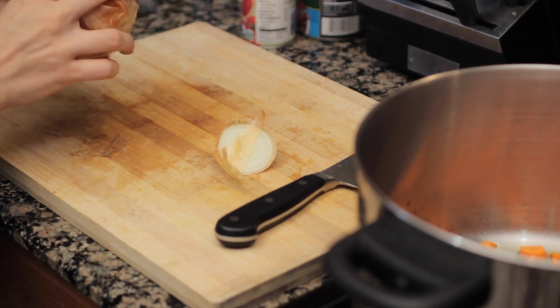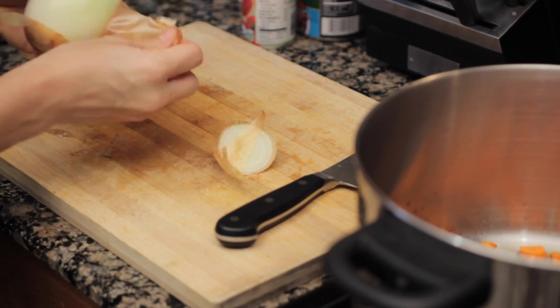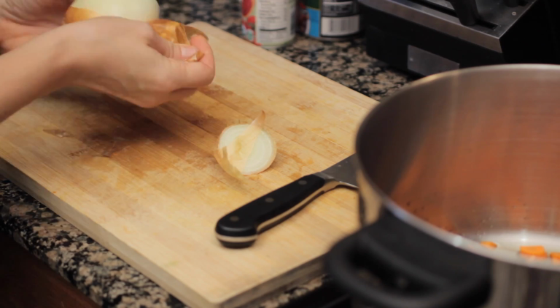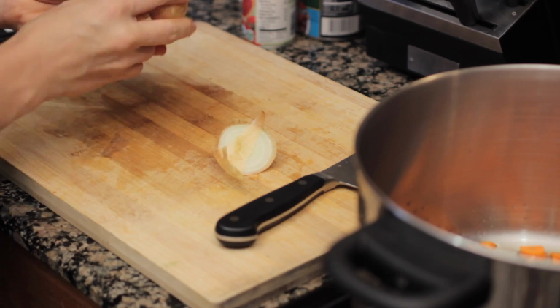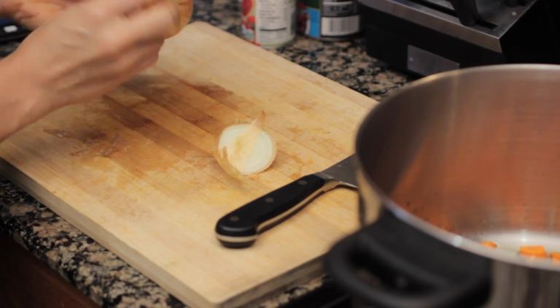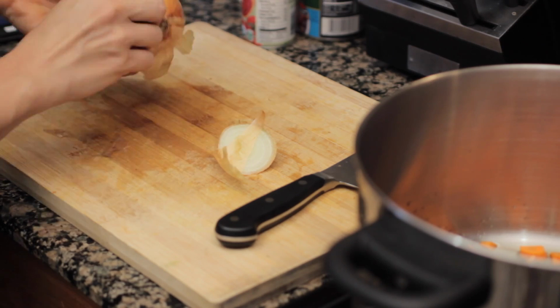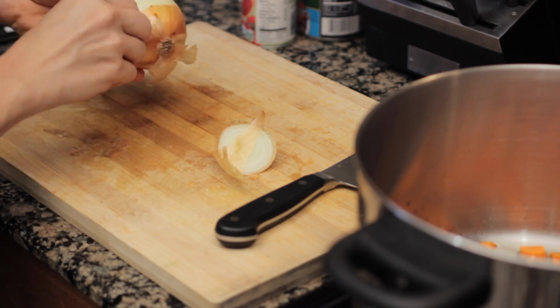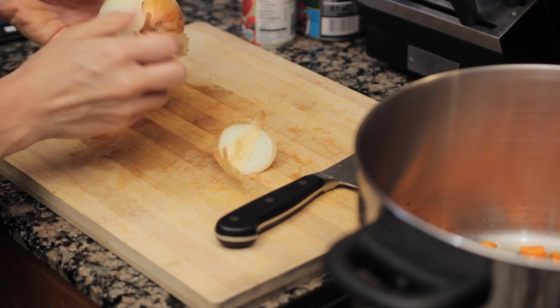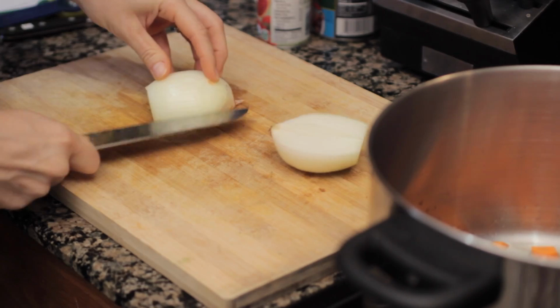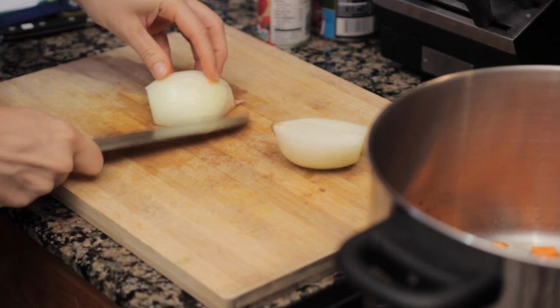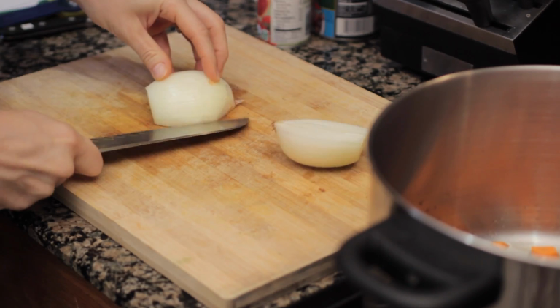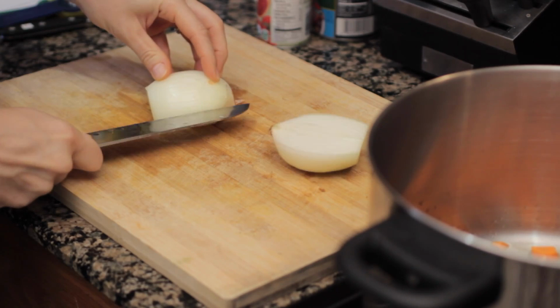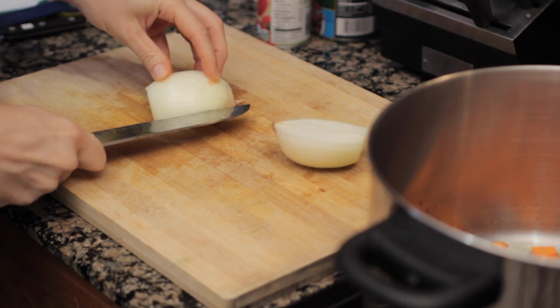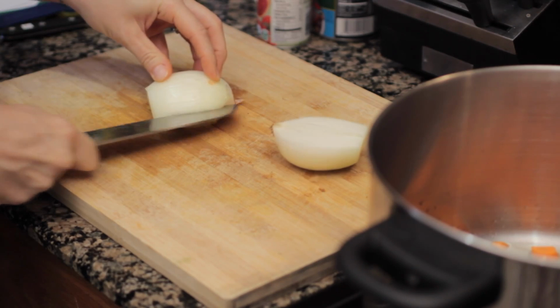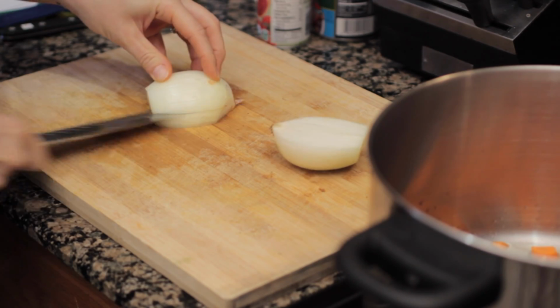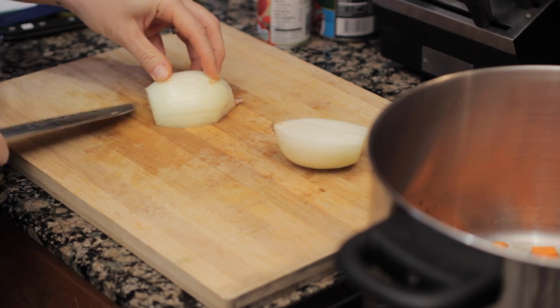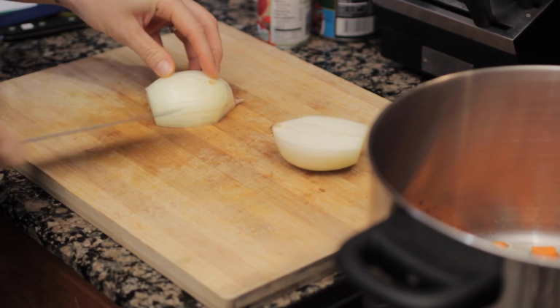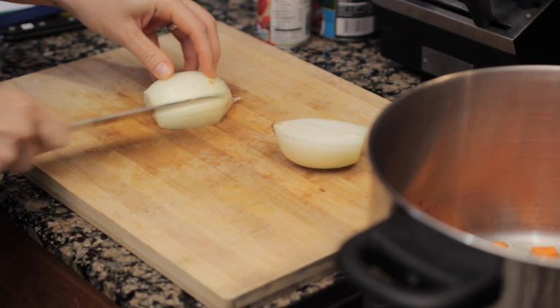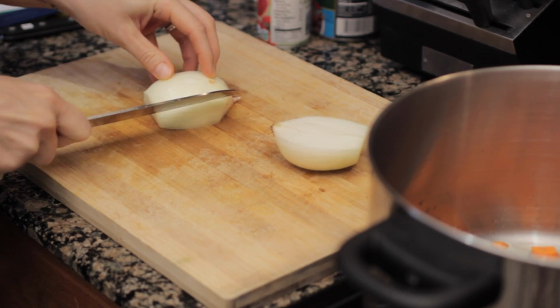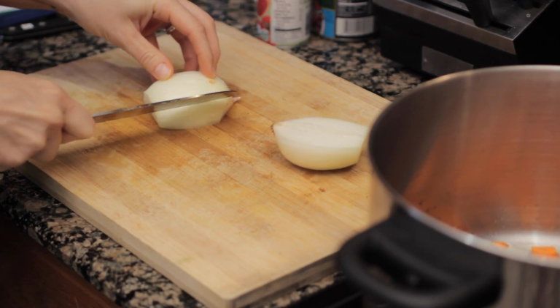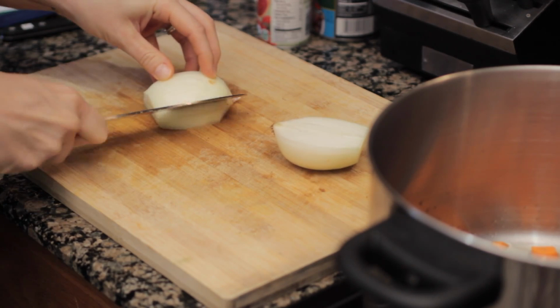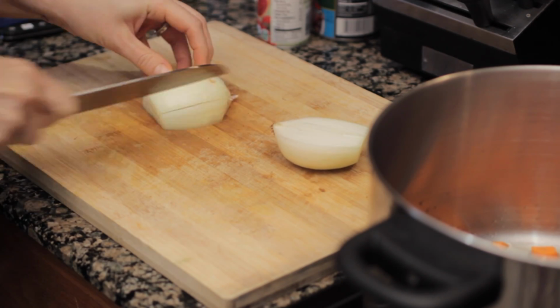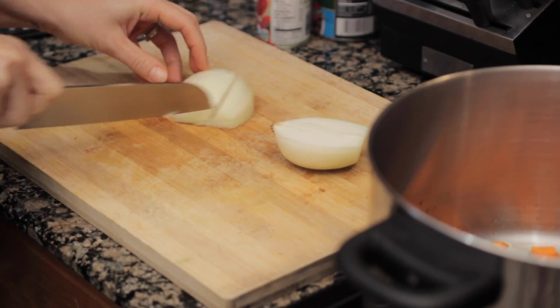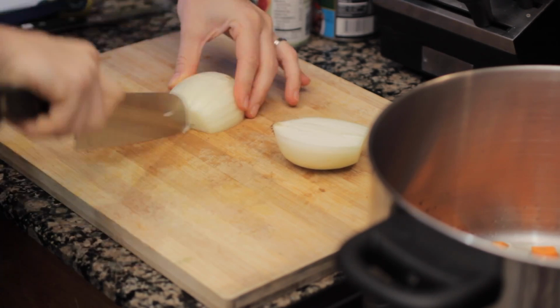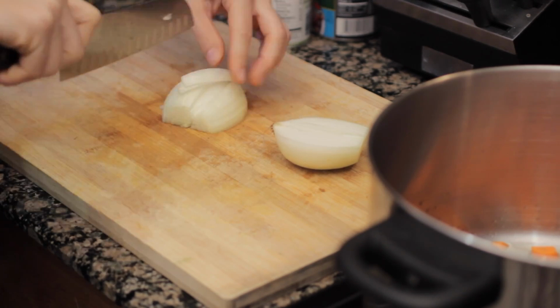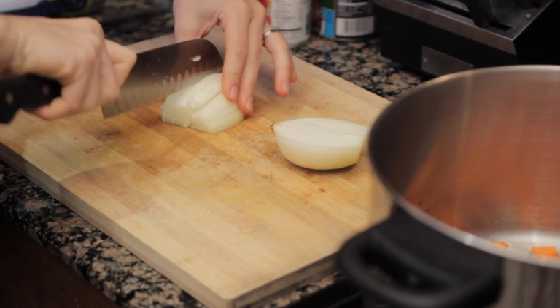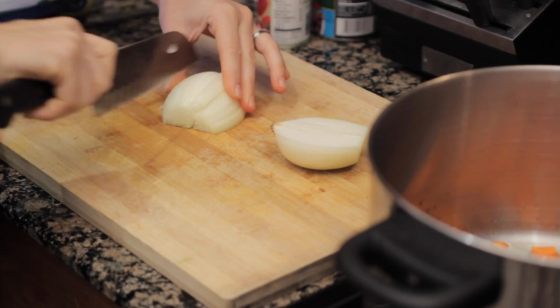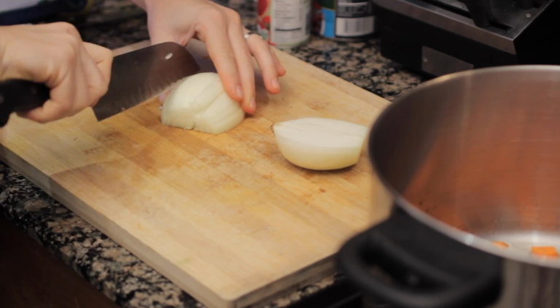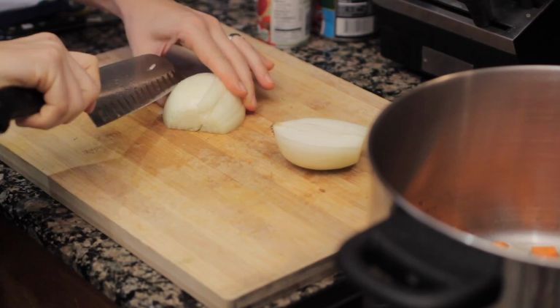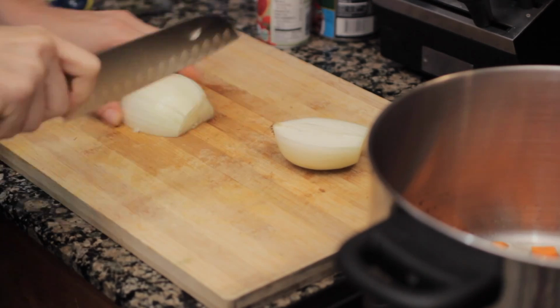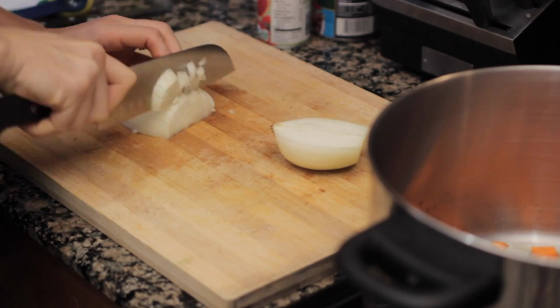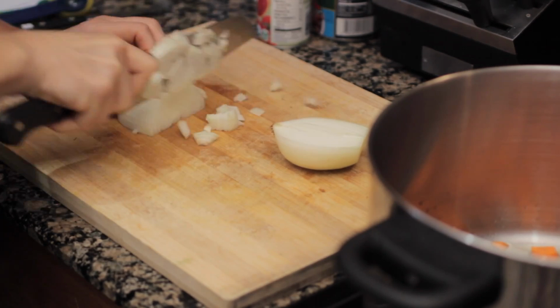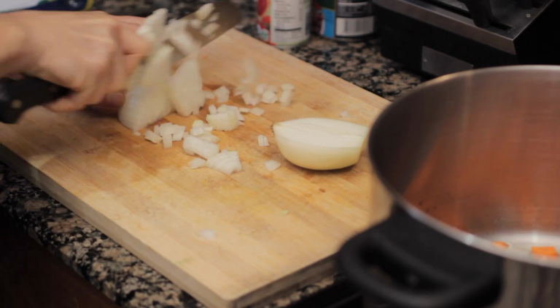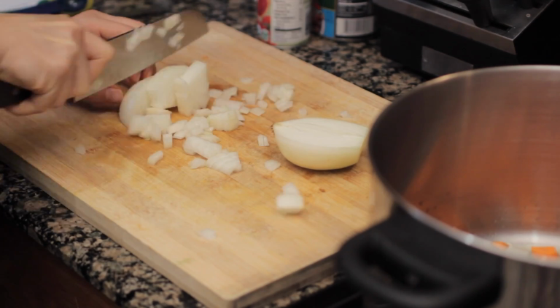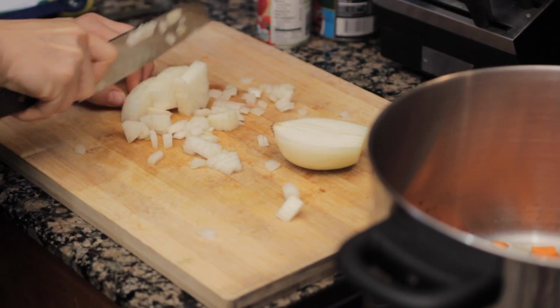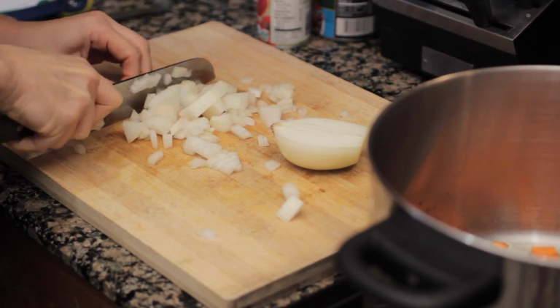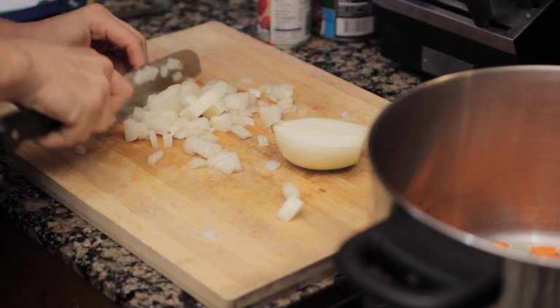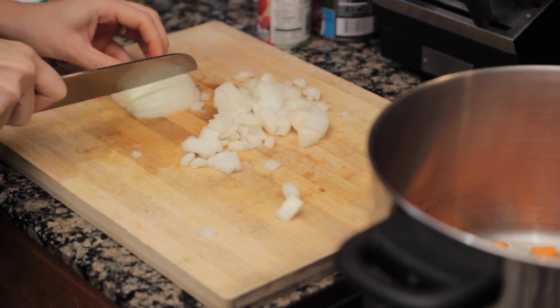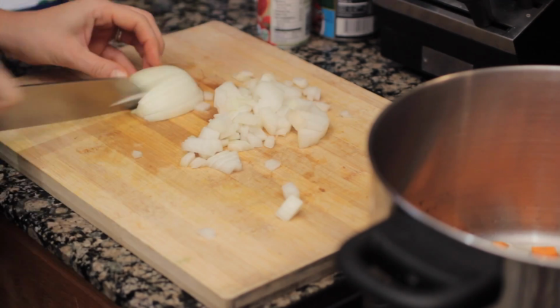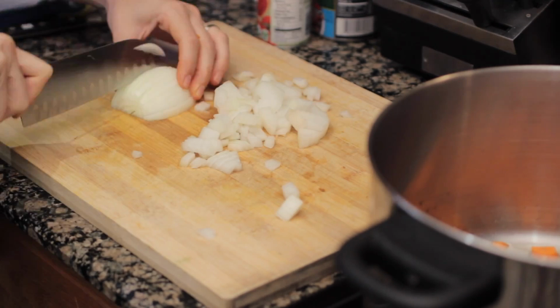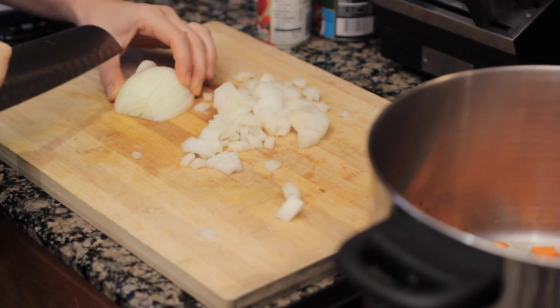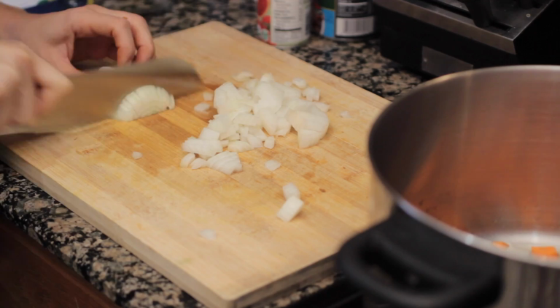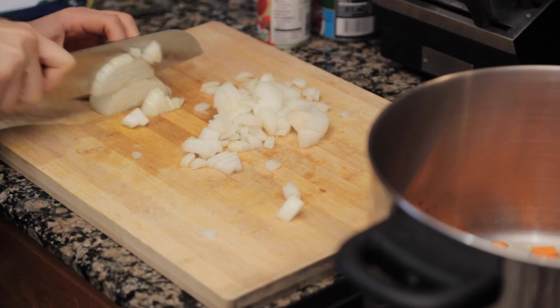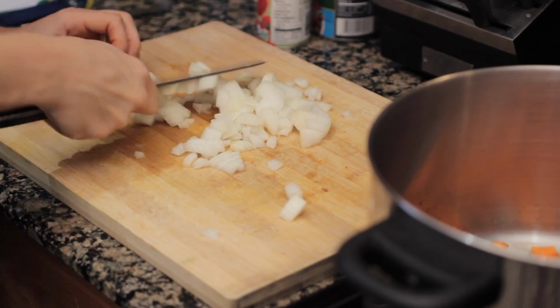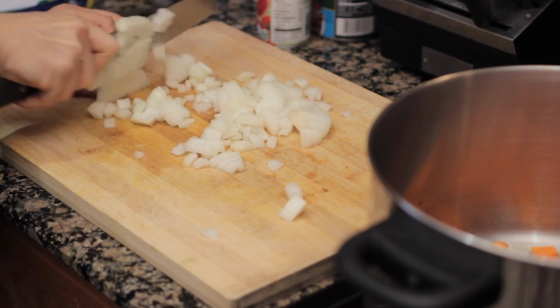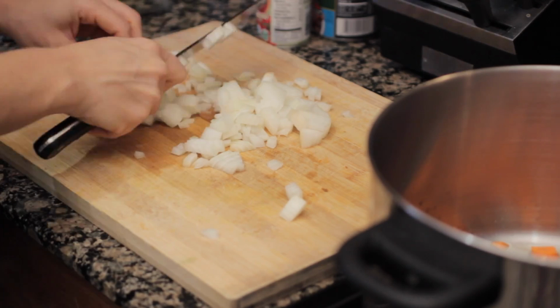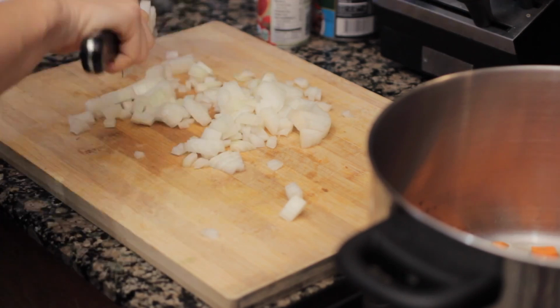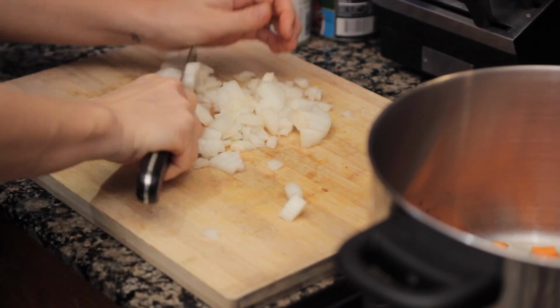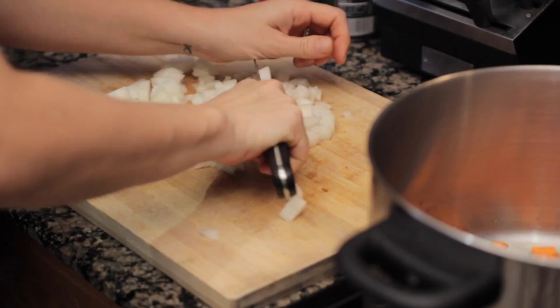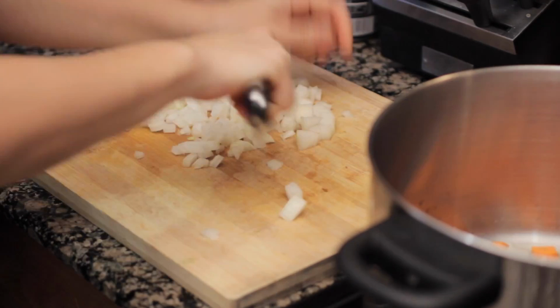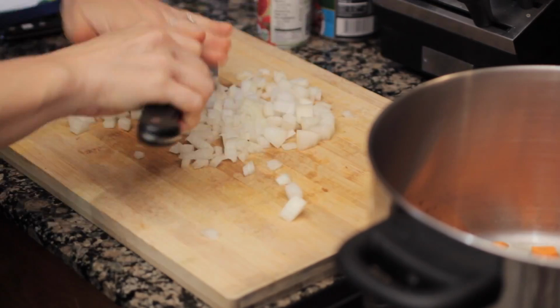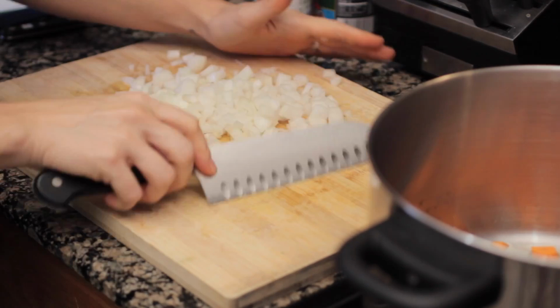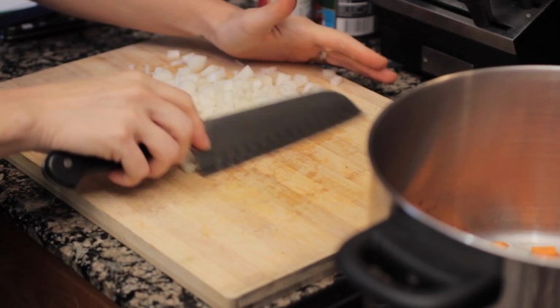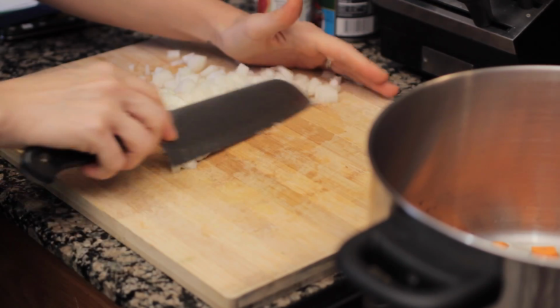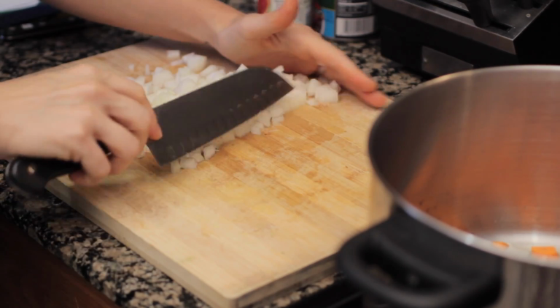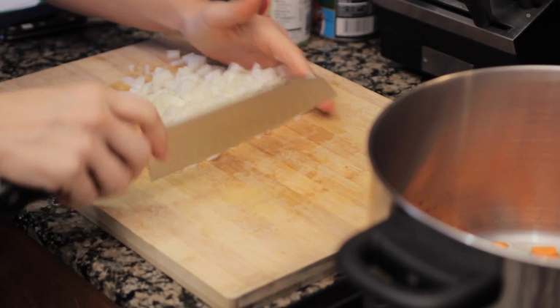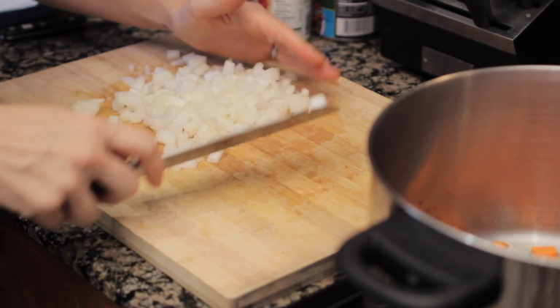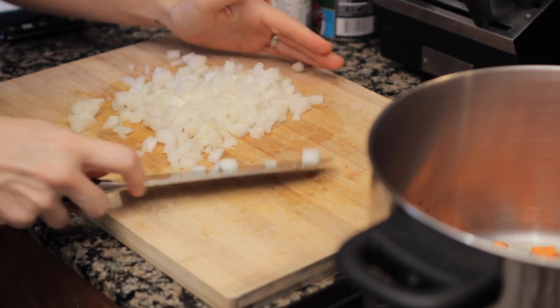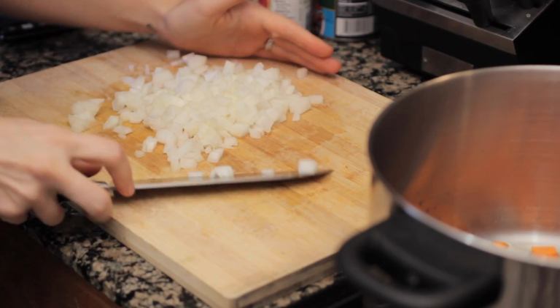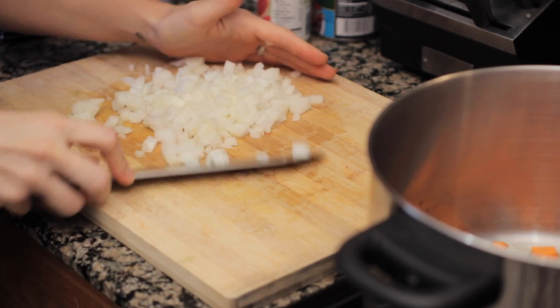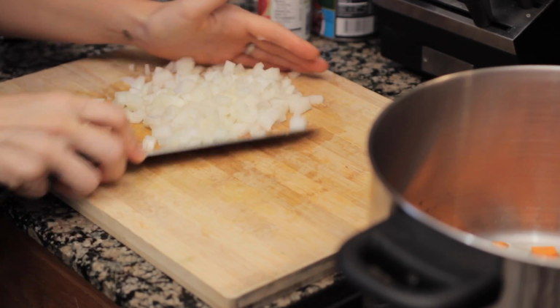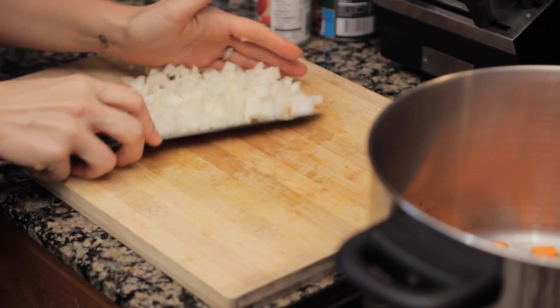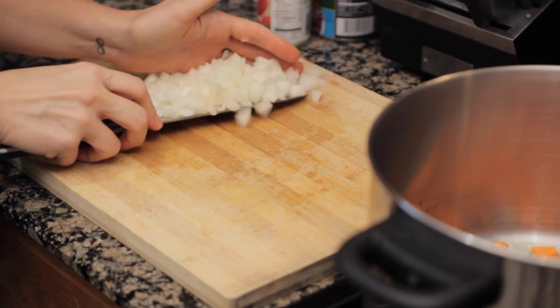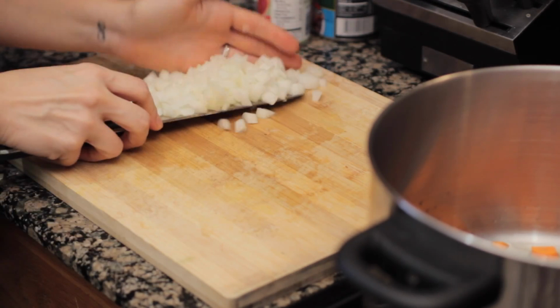Then you're going to prepare your onions — just chop up the end, remove the skin, and chop into whatever size pieces you like in your soup. Put that right into the pan with the carrots.